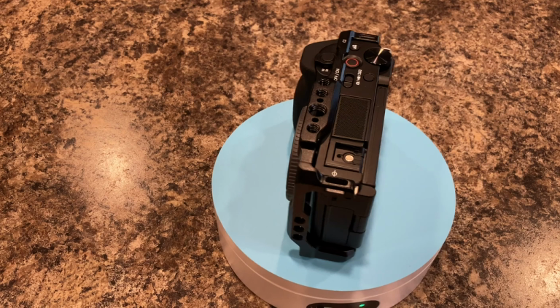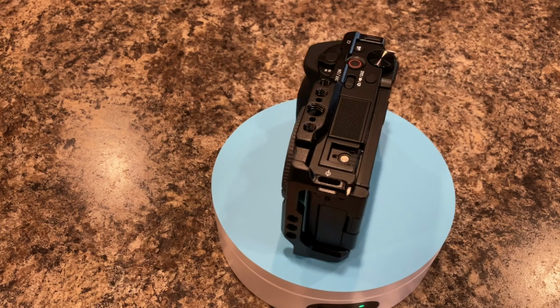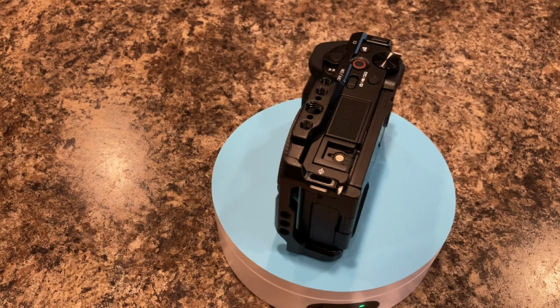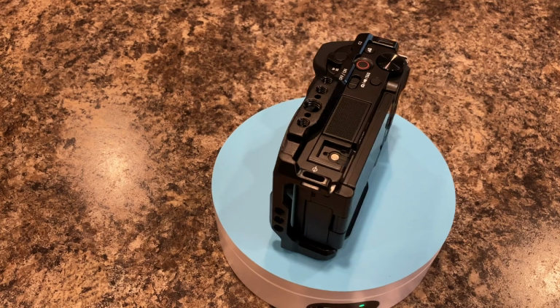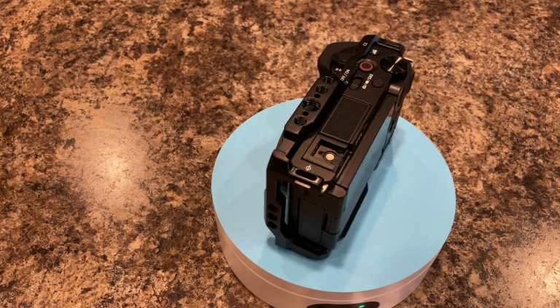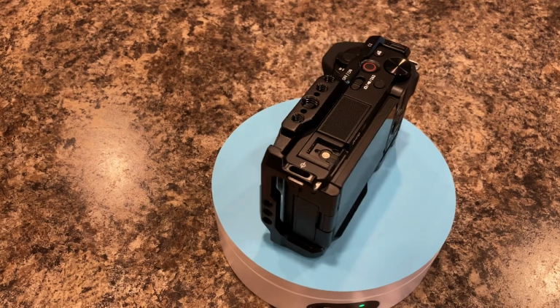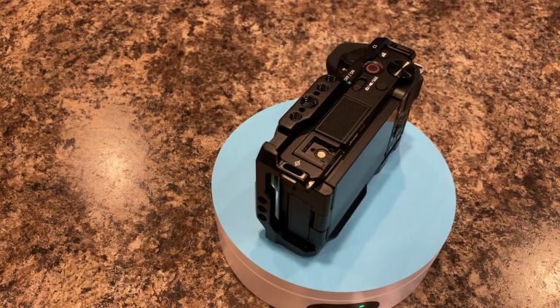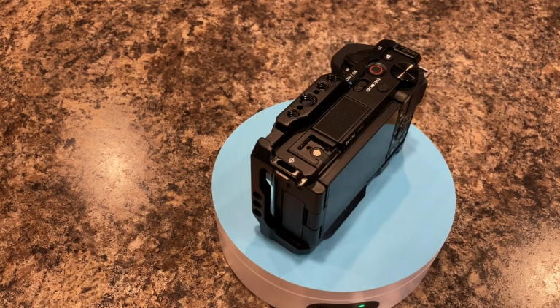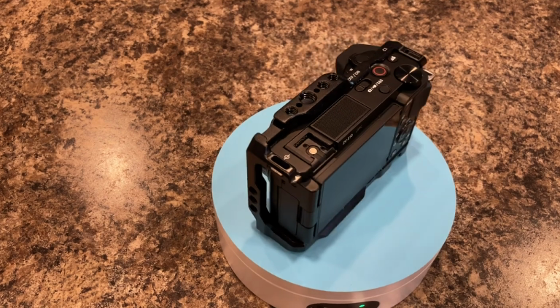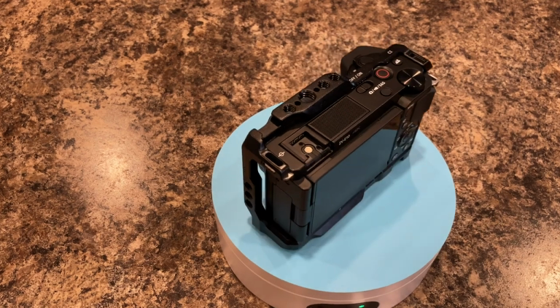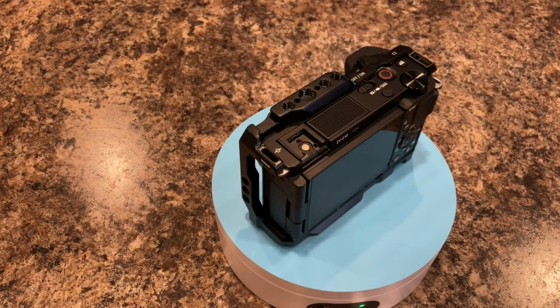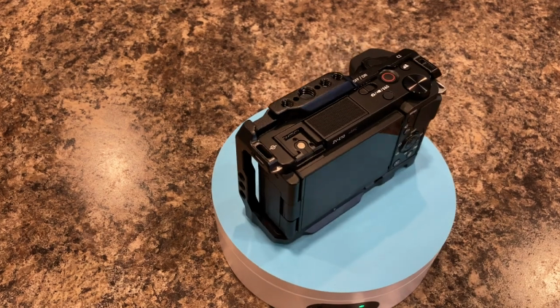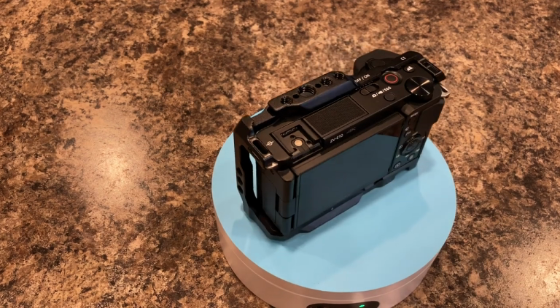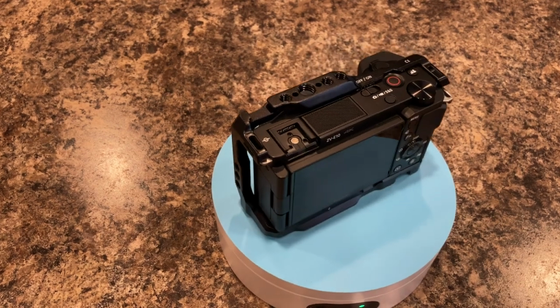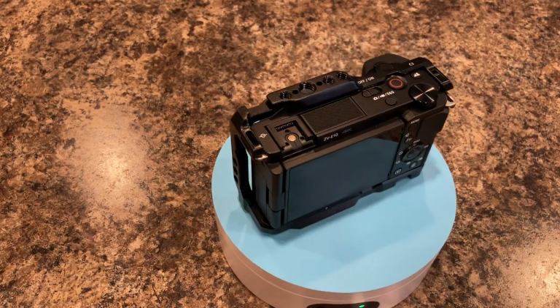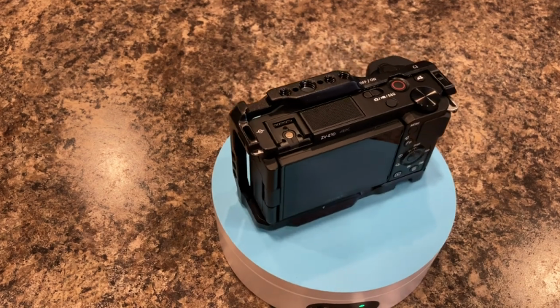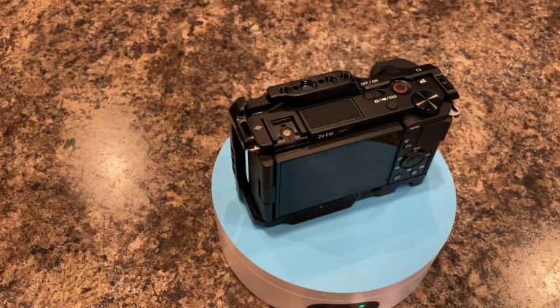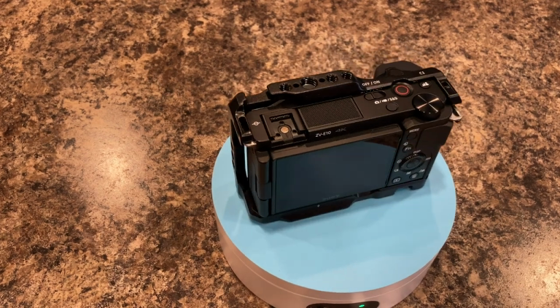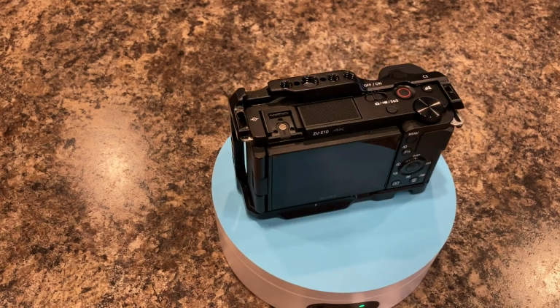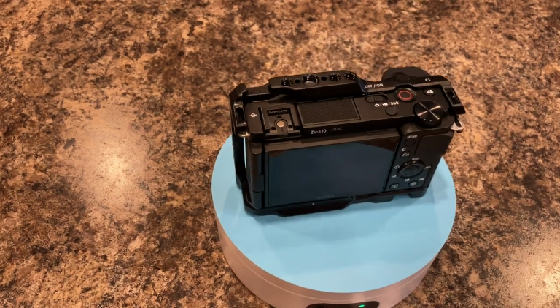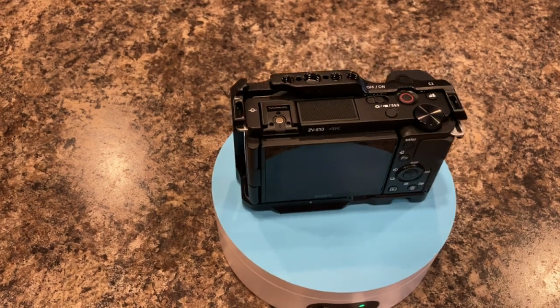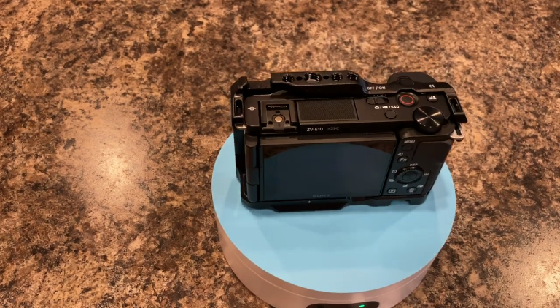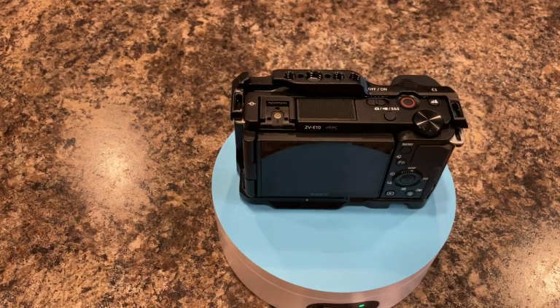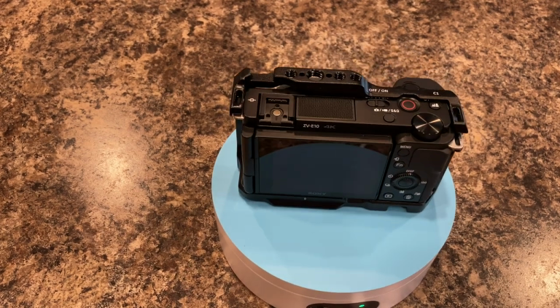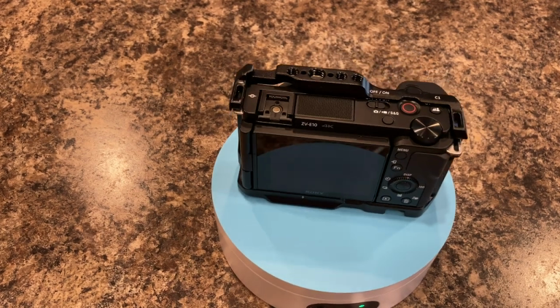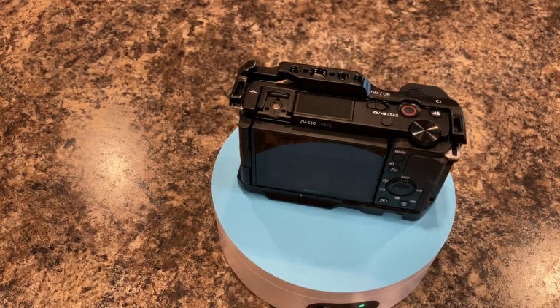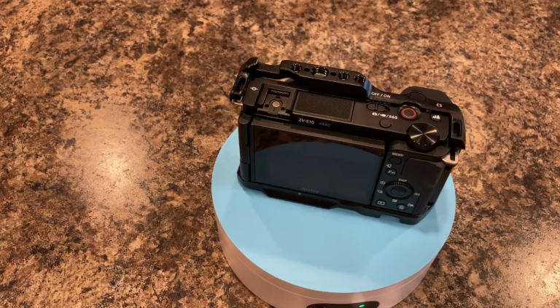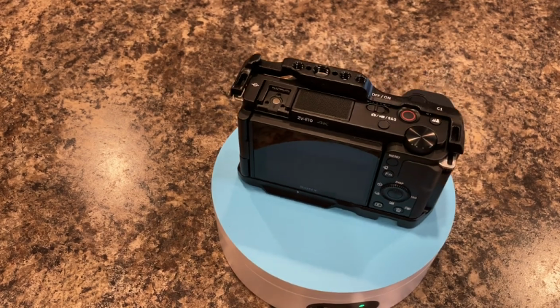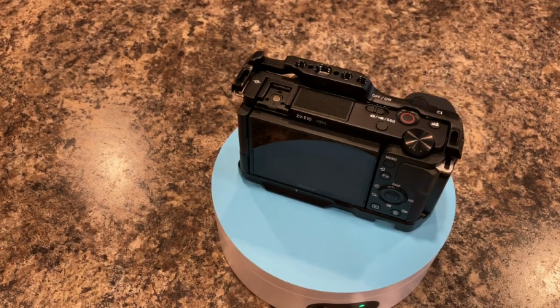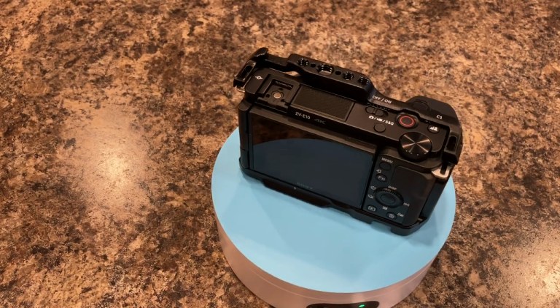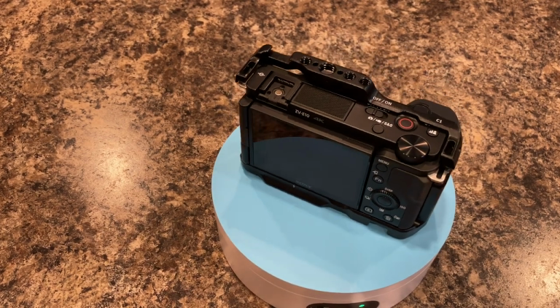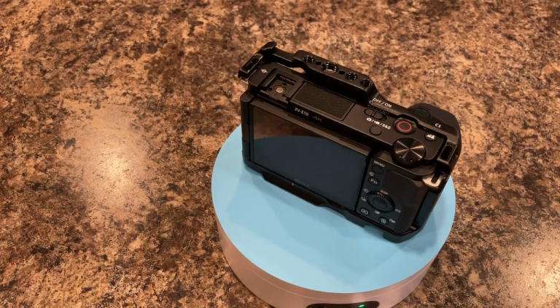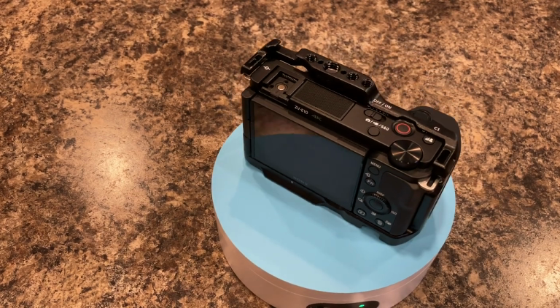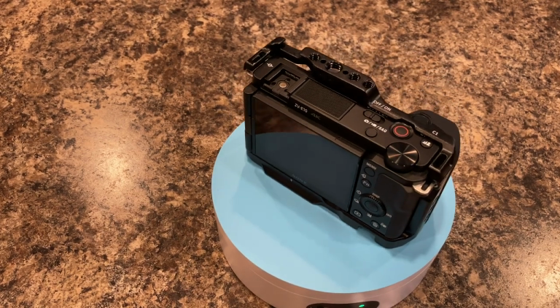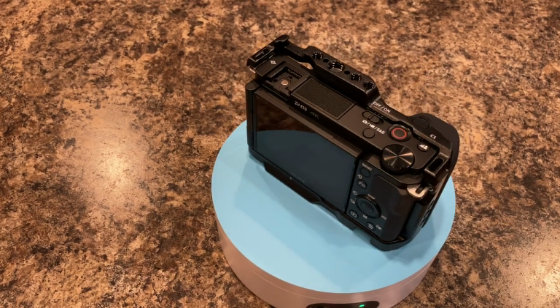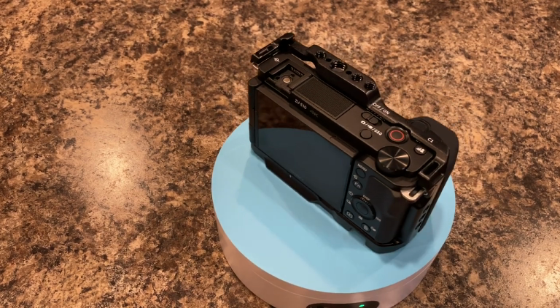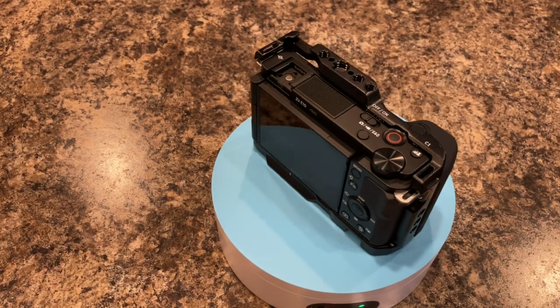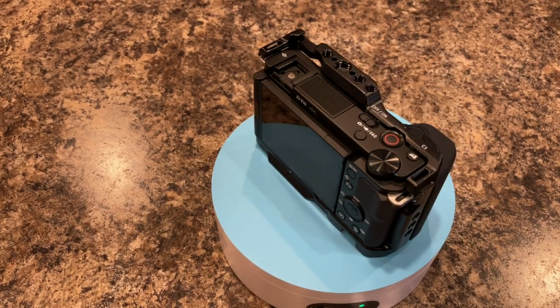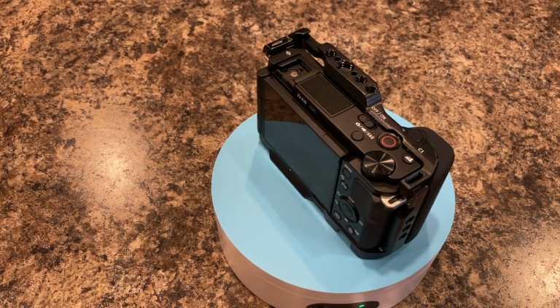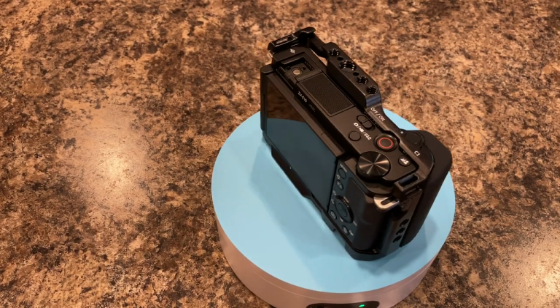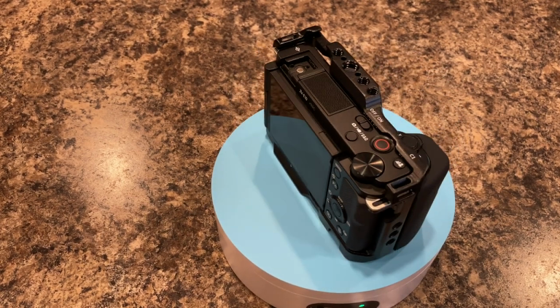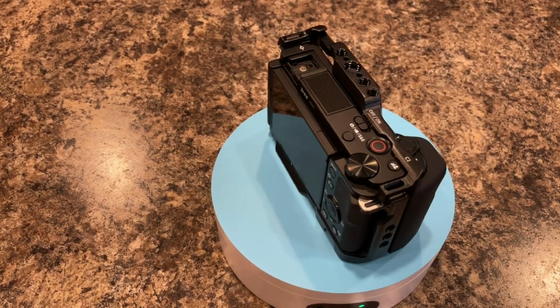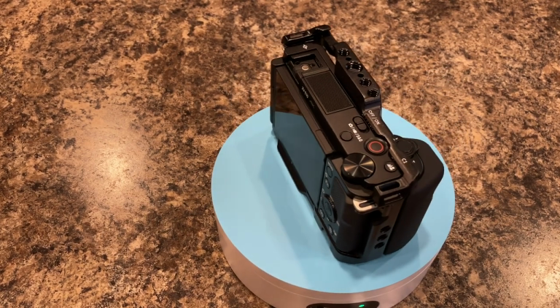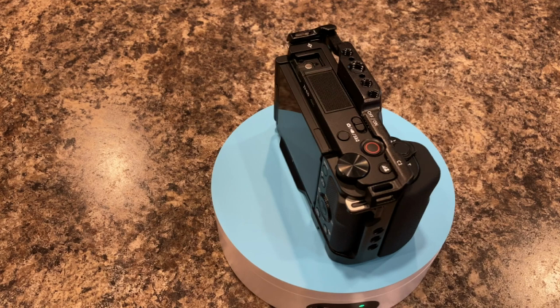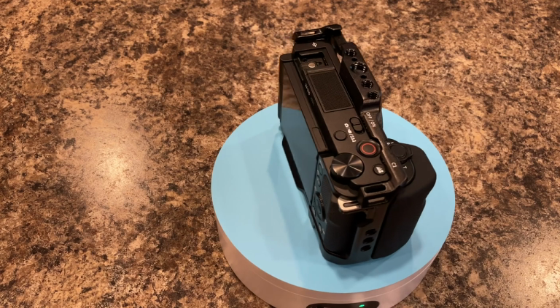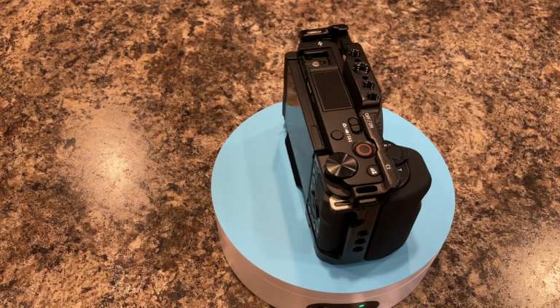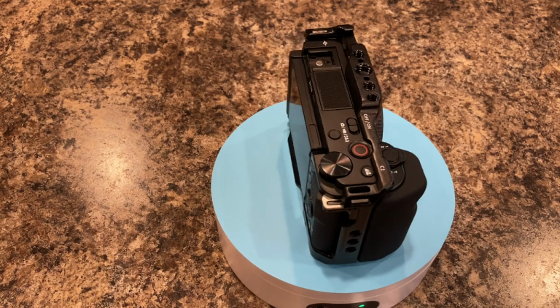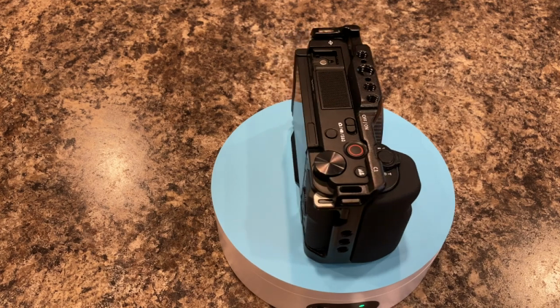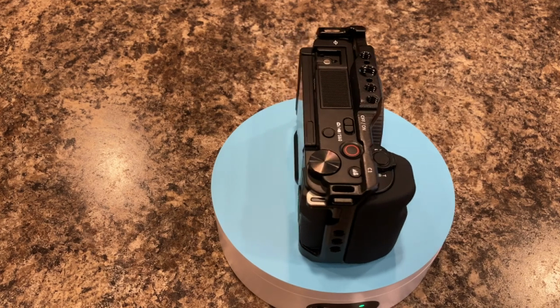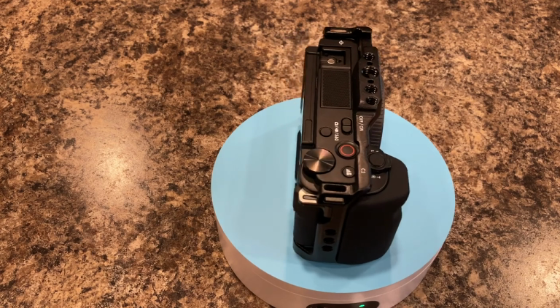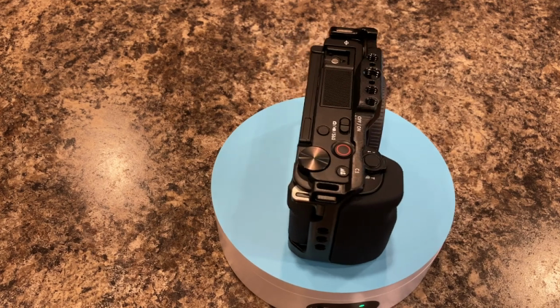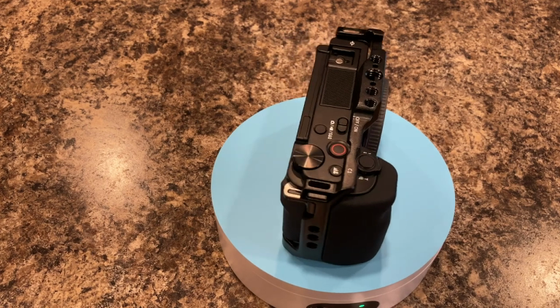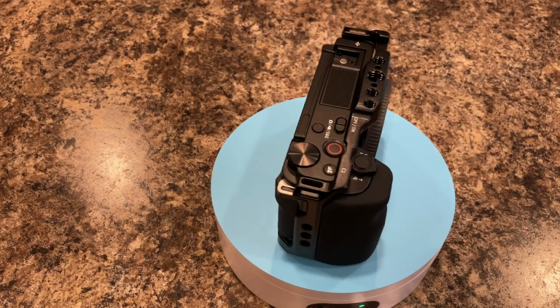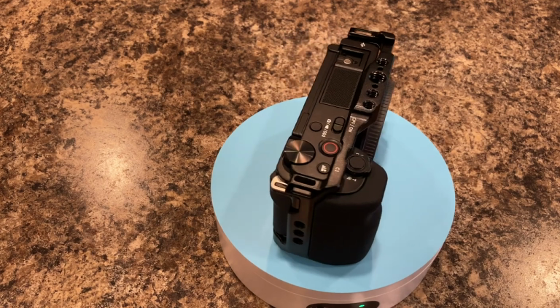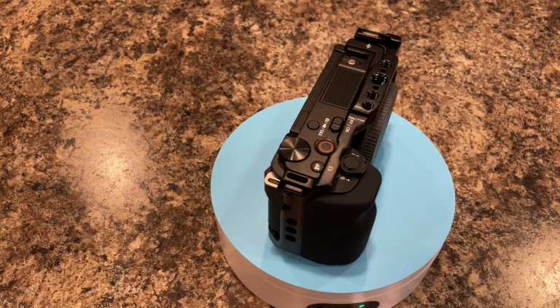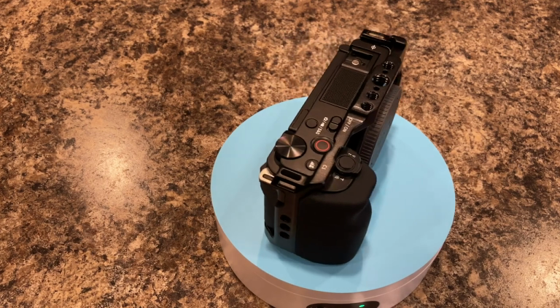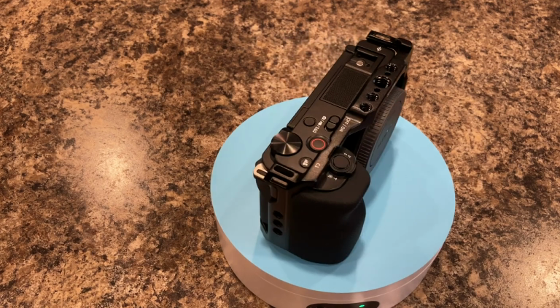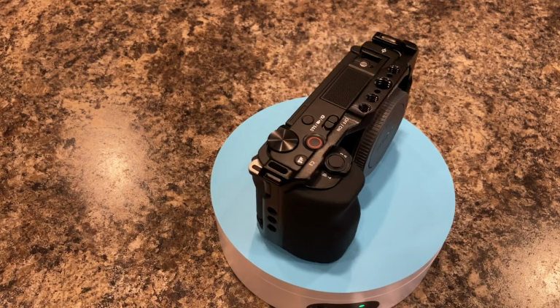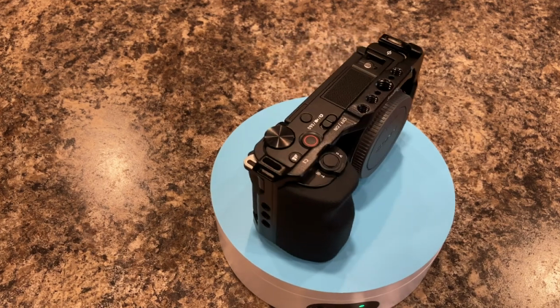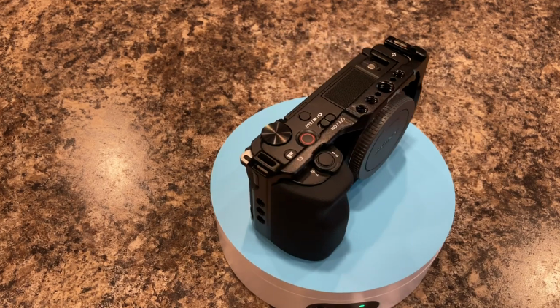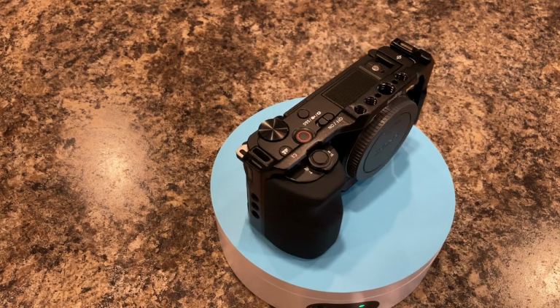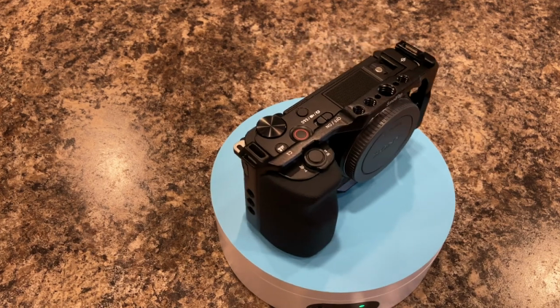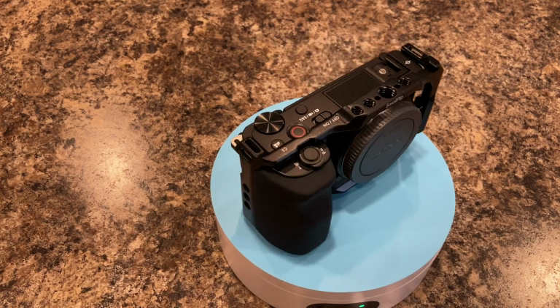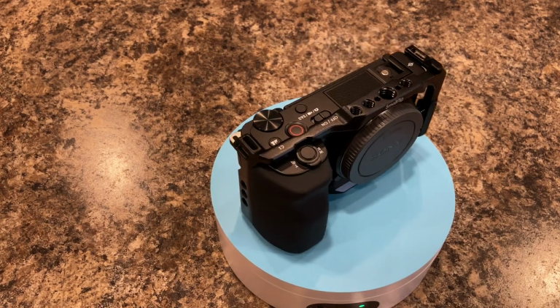Here are three reasons why I like the Sony ZV-E10 as an amateur or beginner photographer.